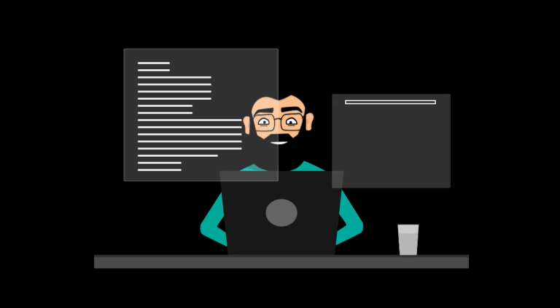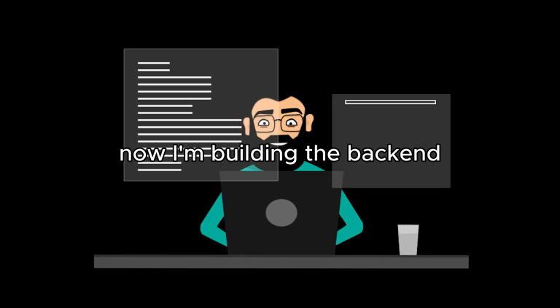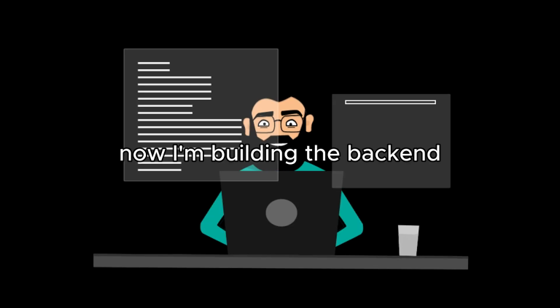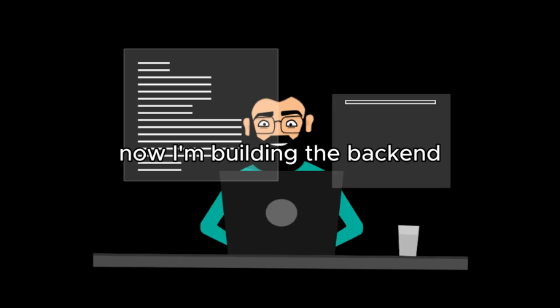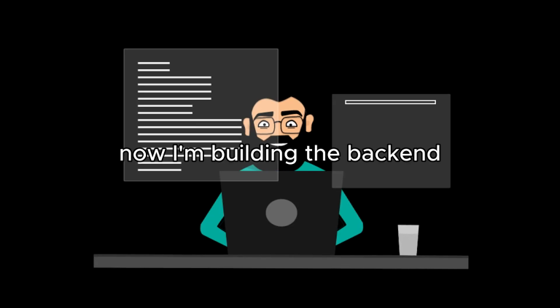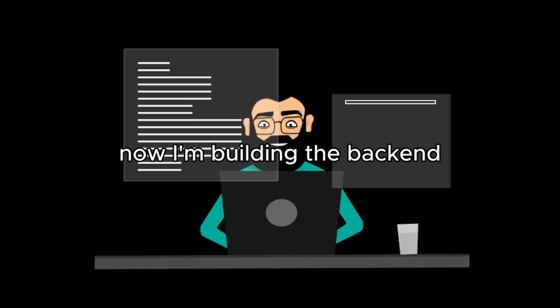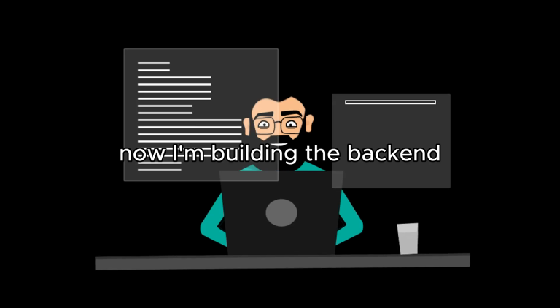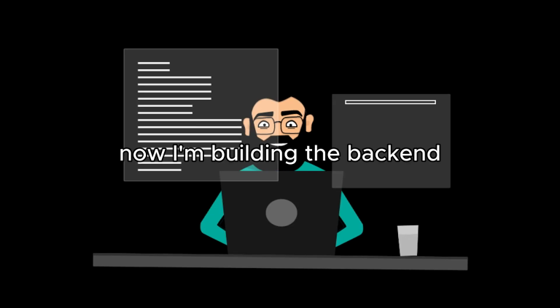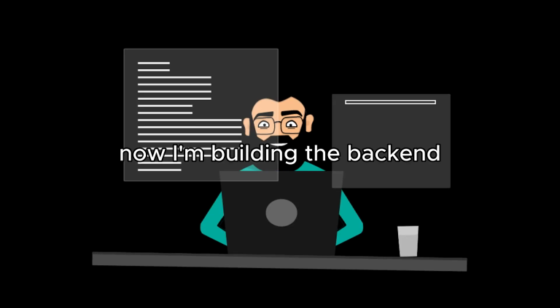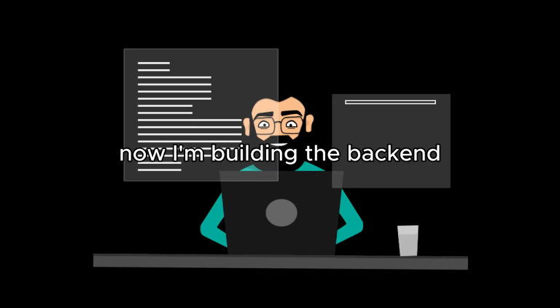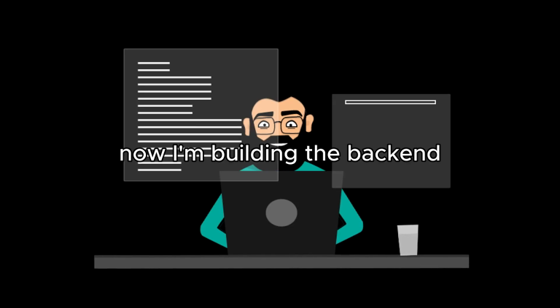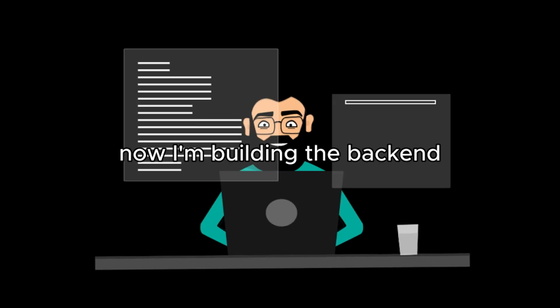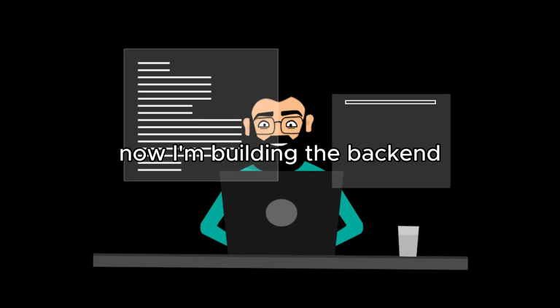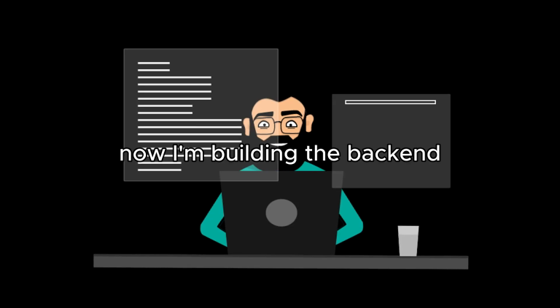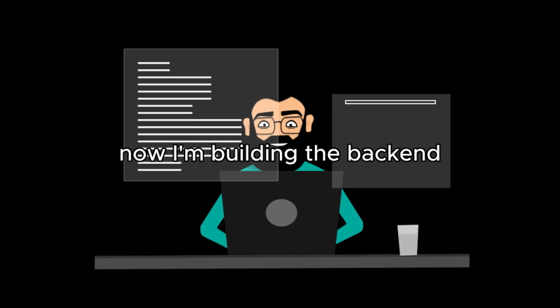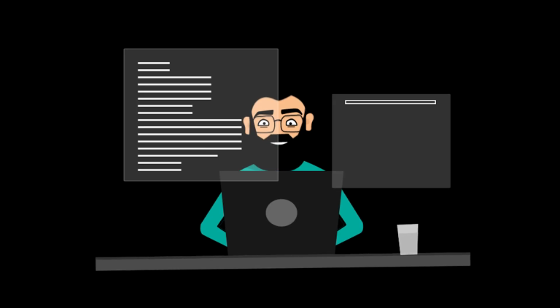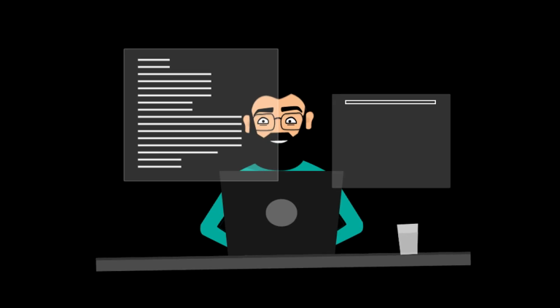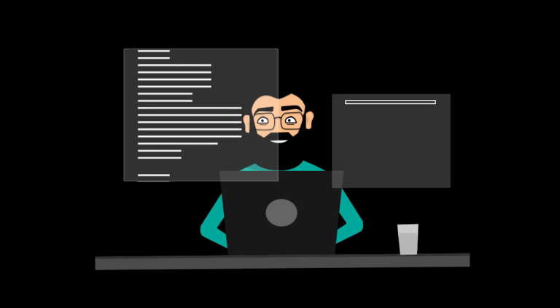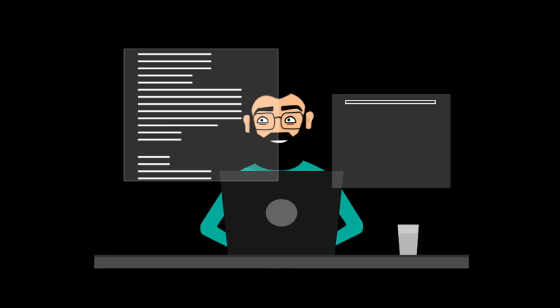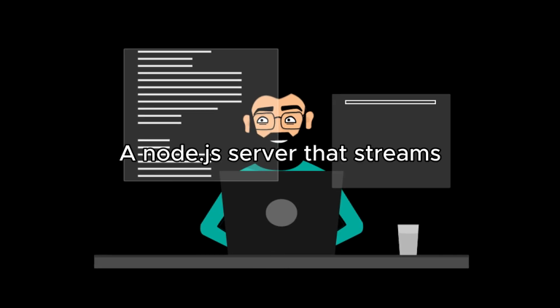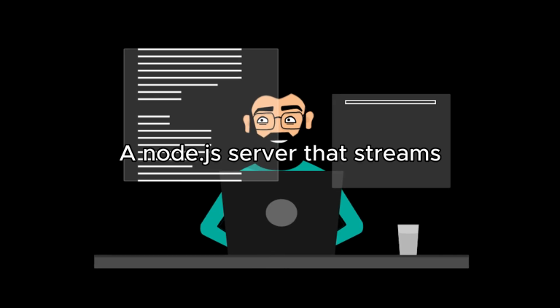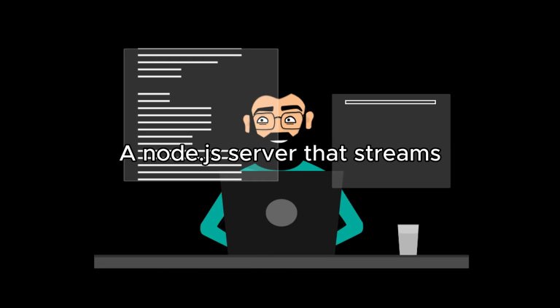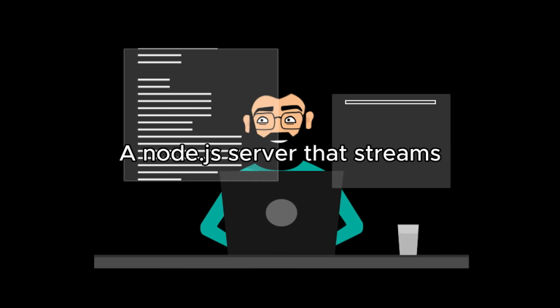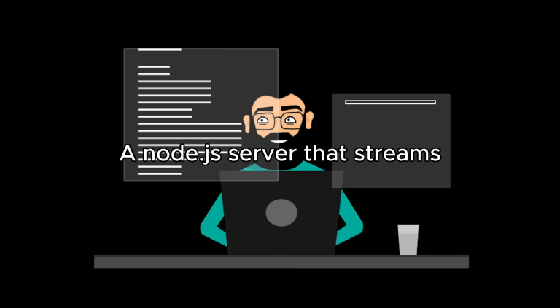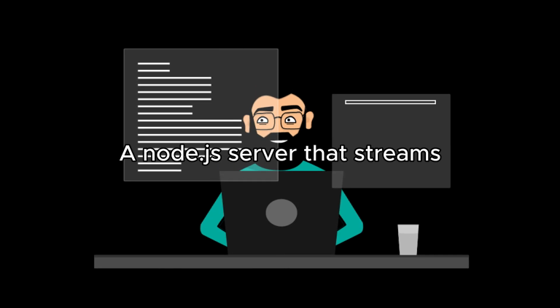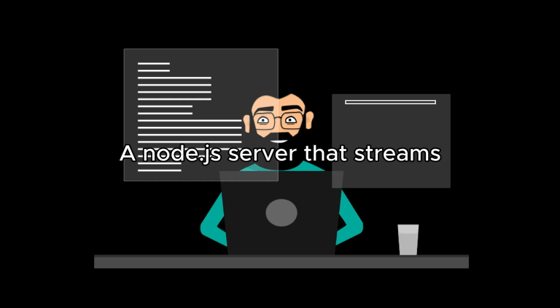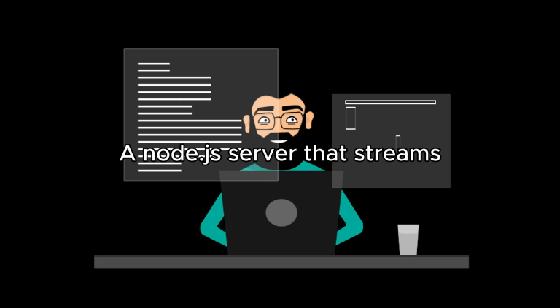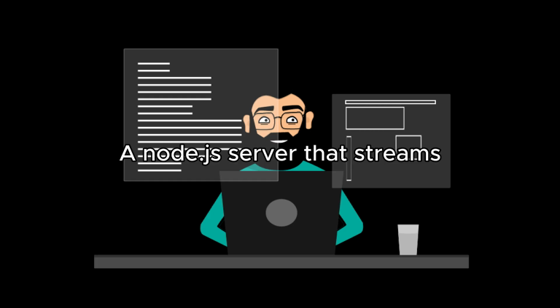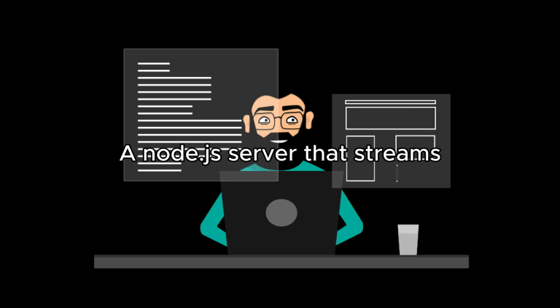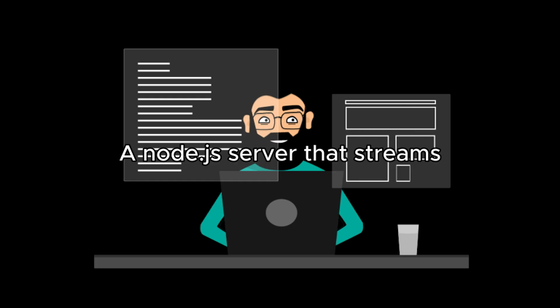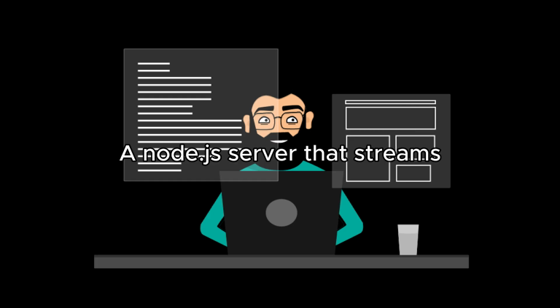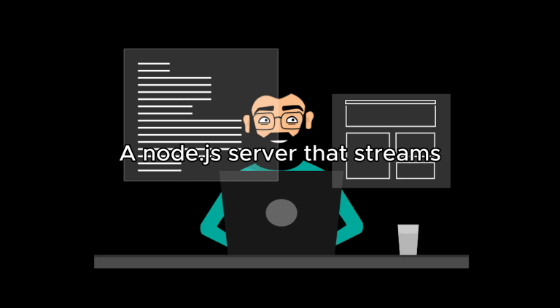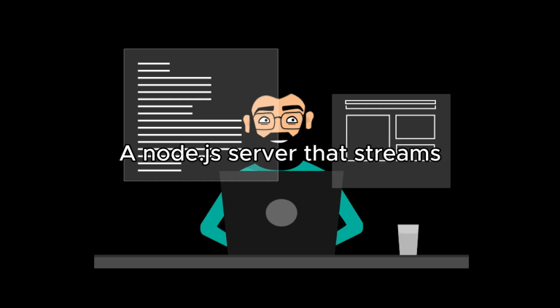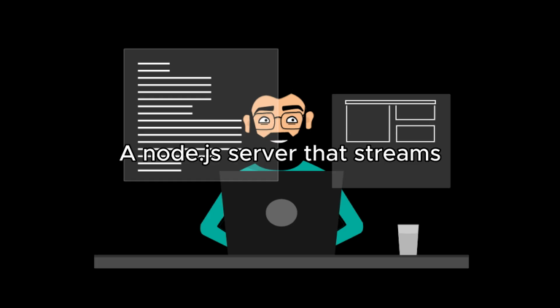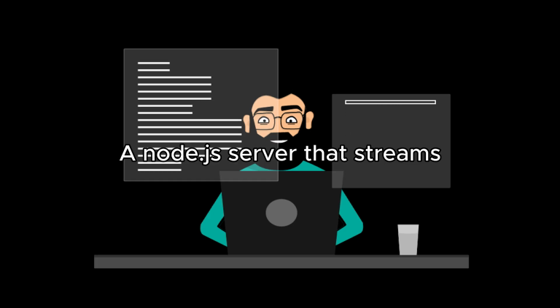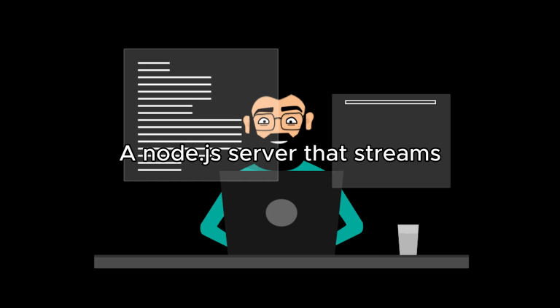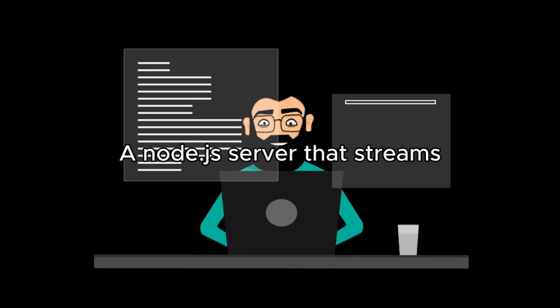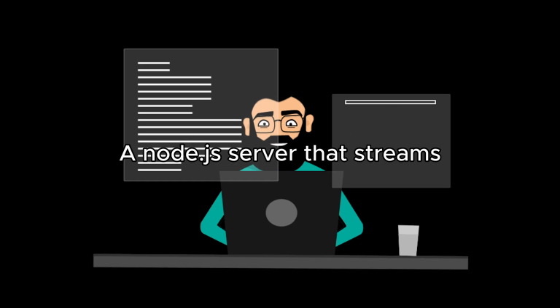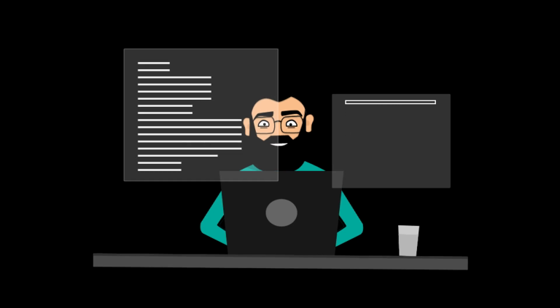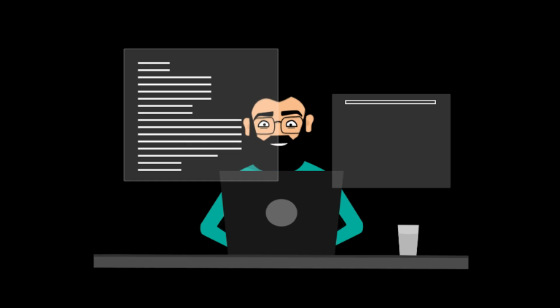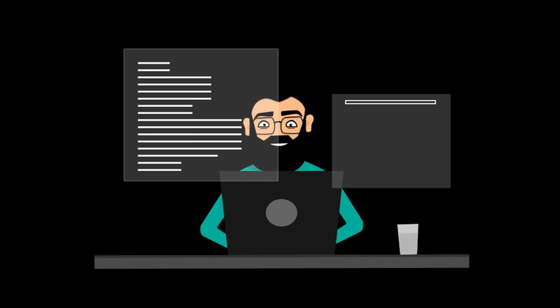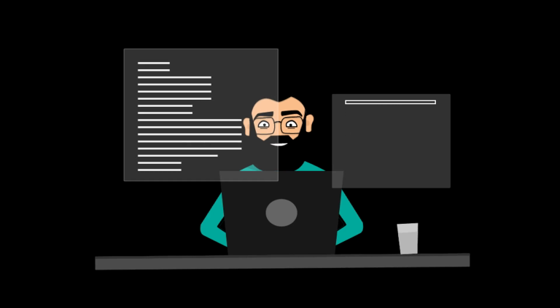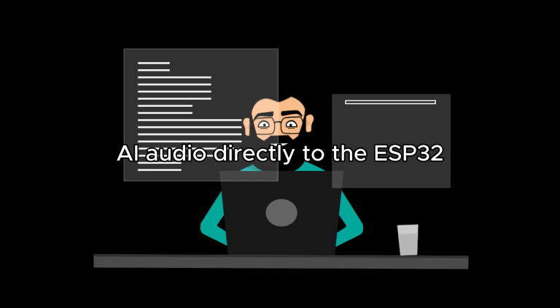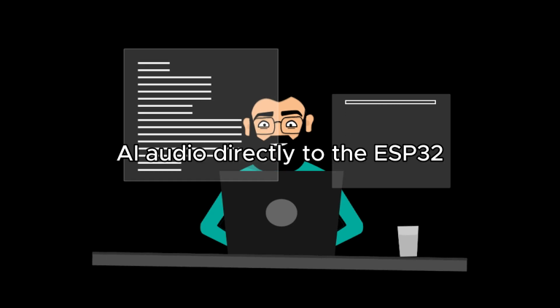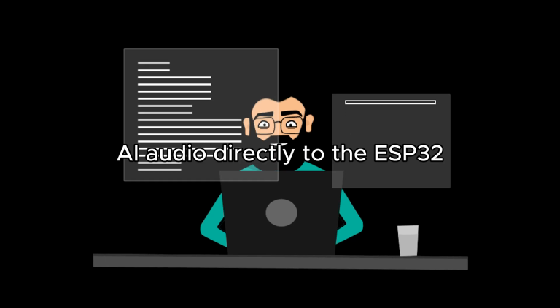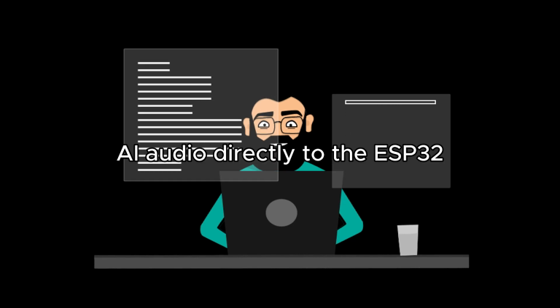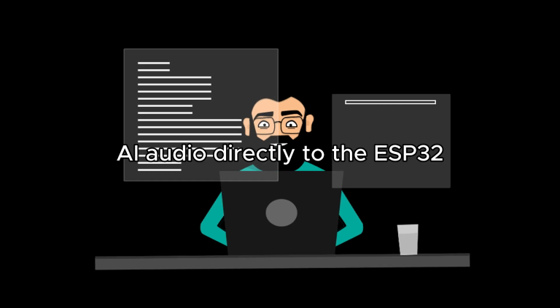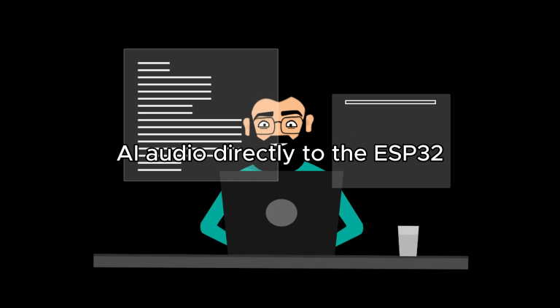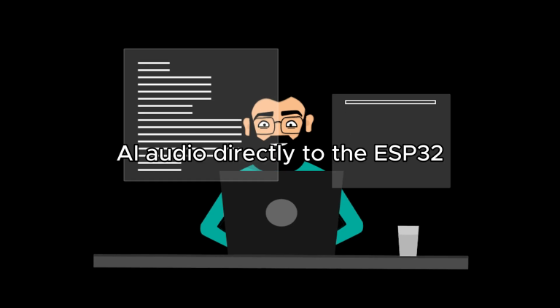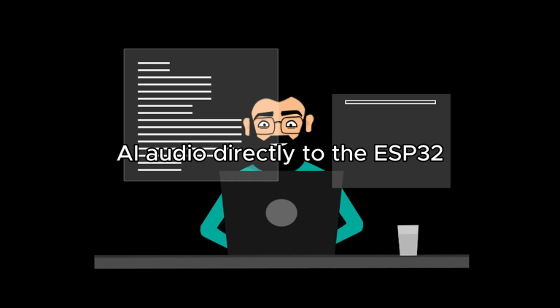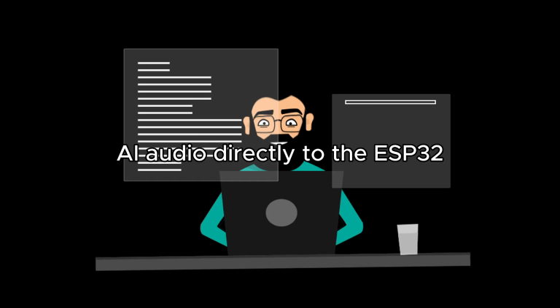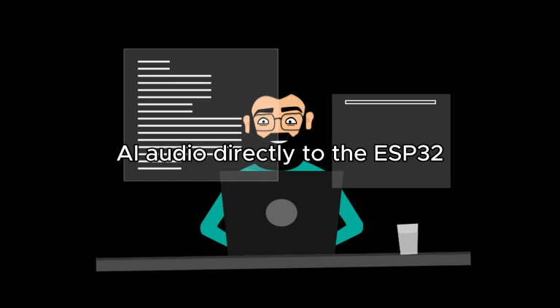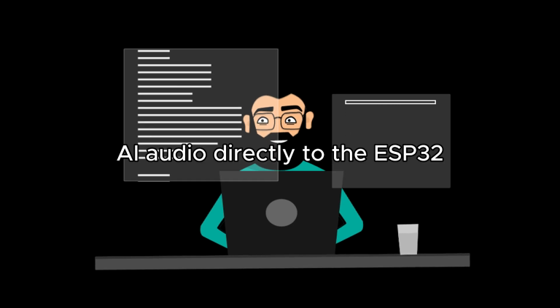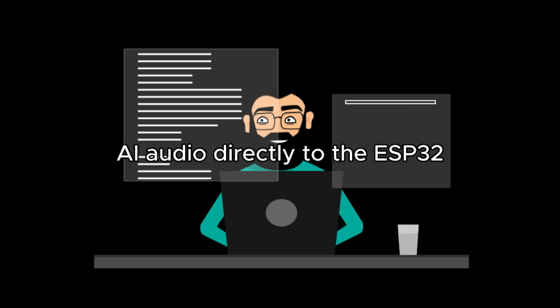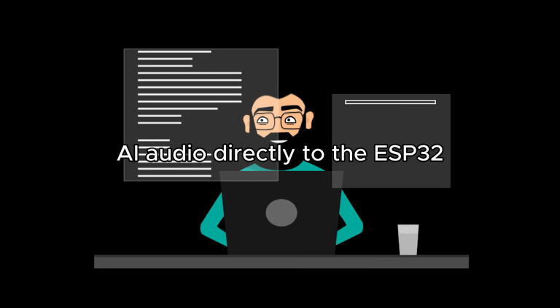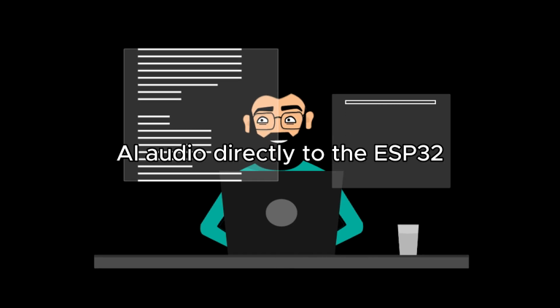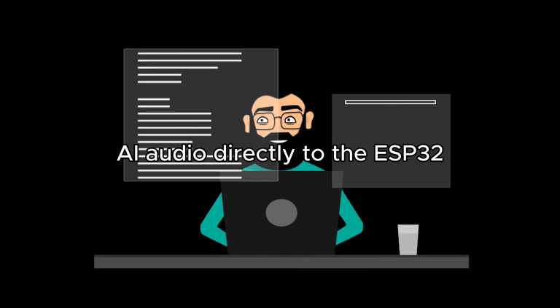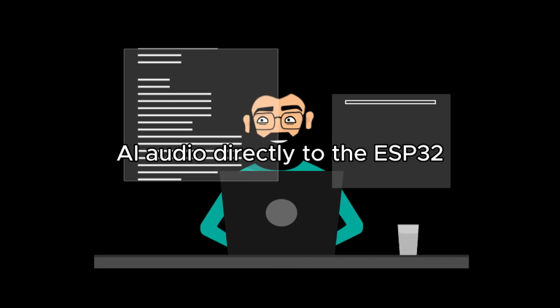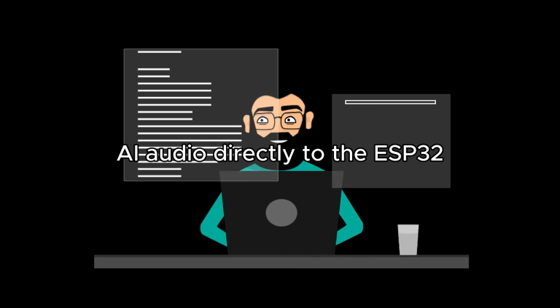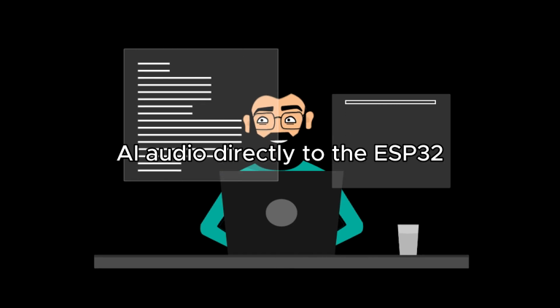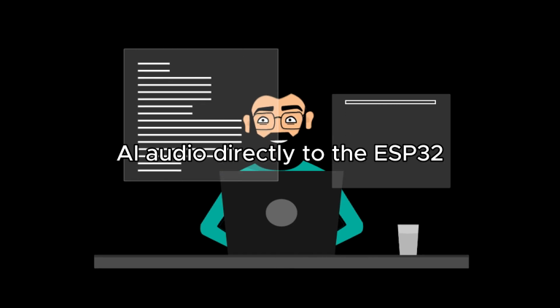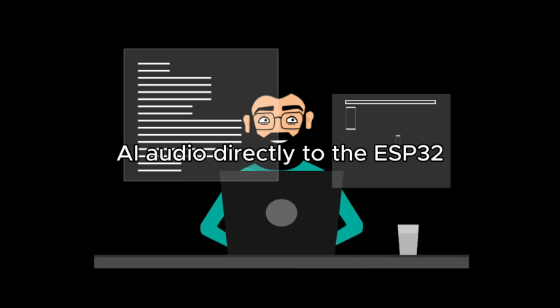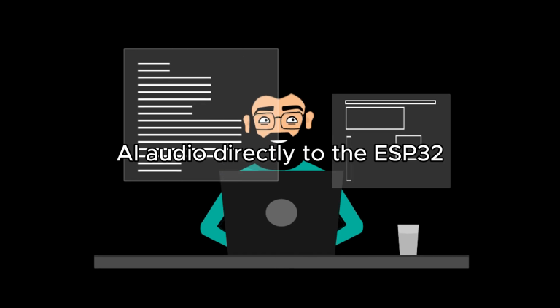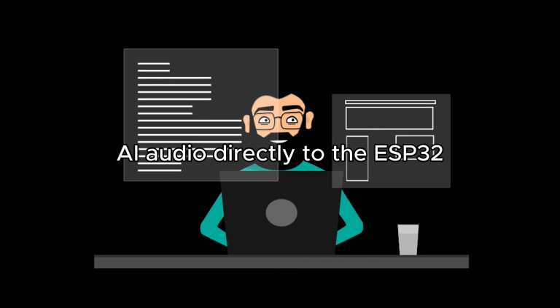Now I'm building the backend — a Node.js server that streams AI audio directly to the ESP32.